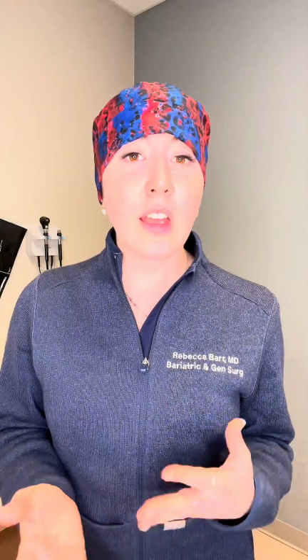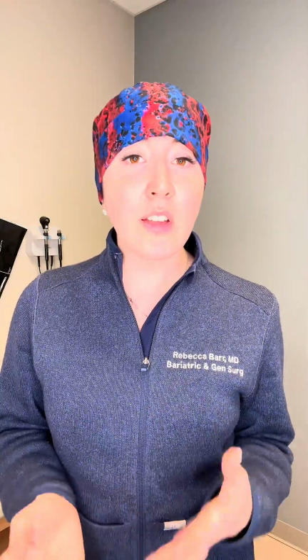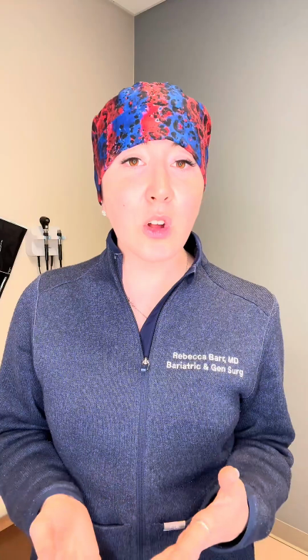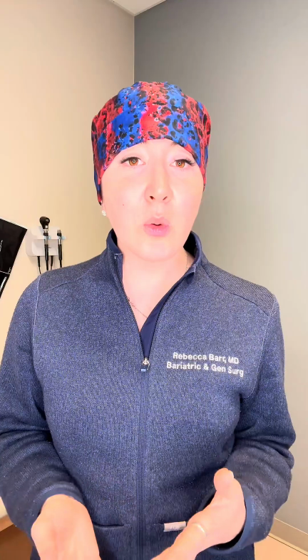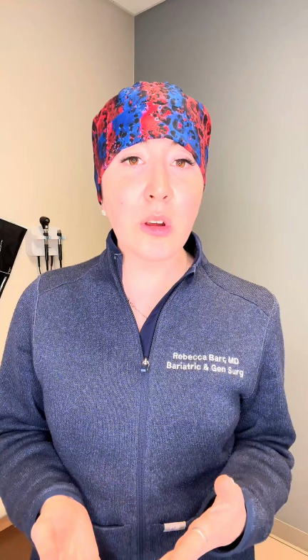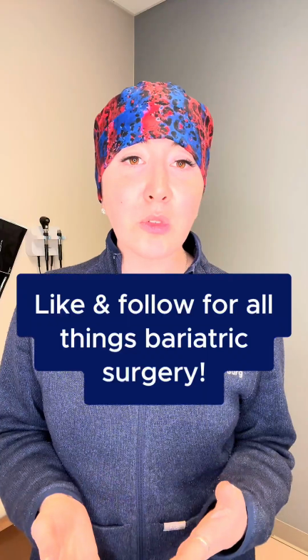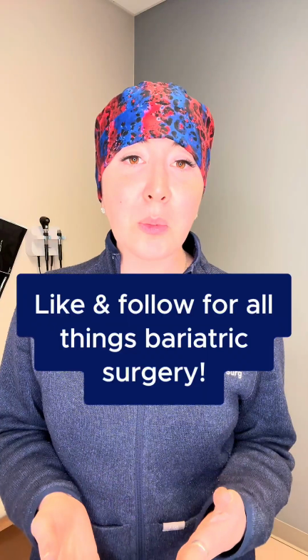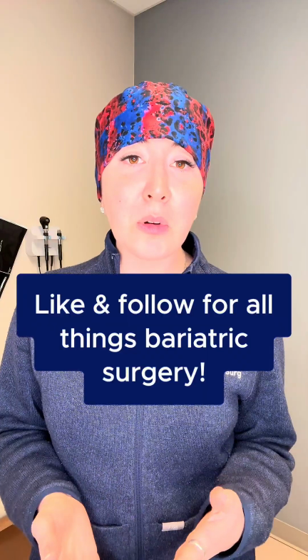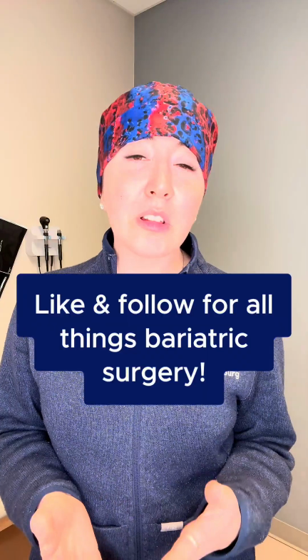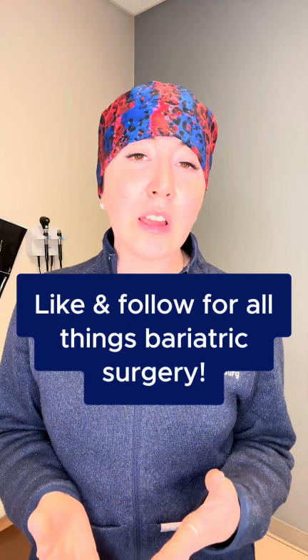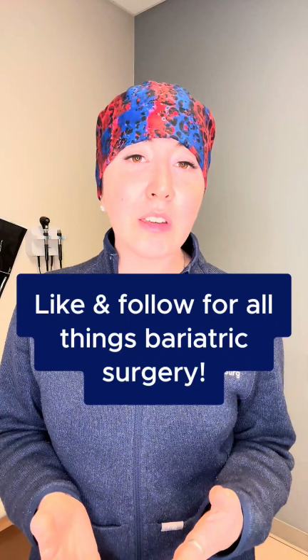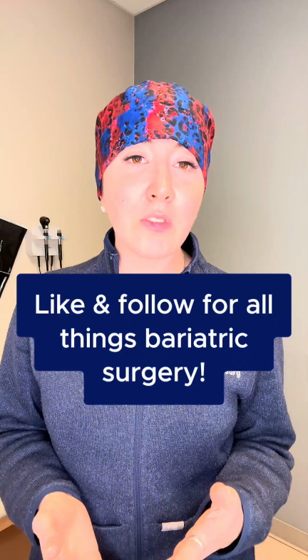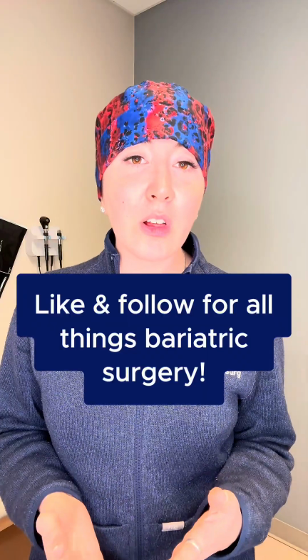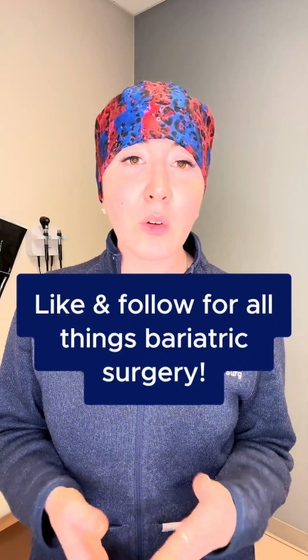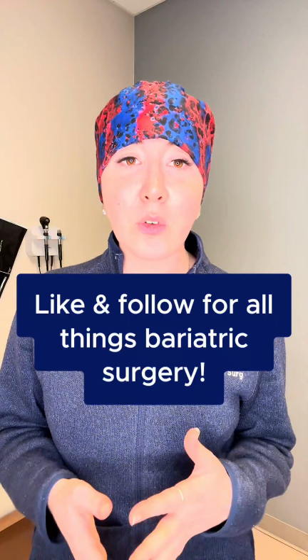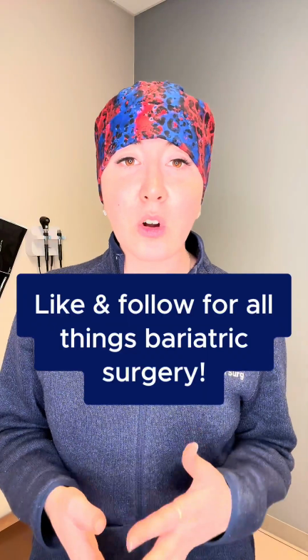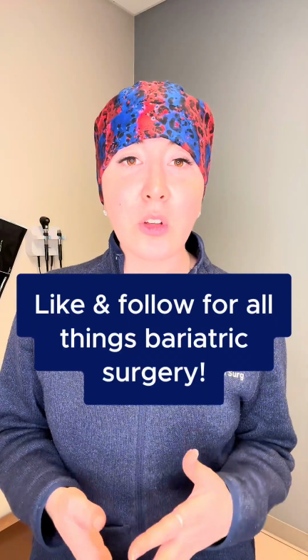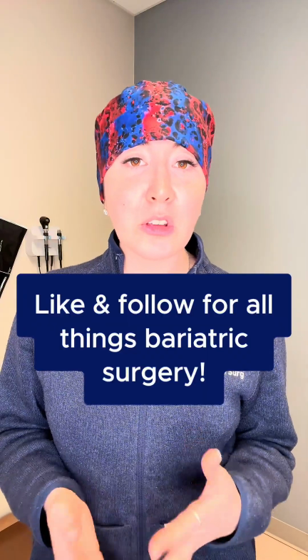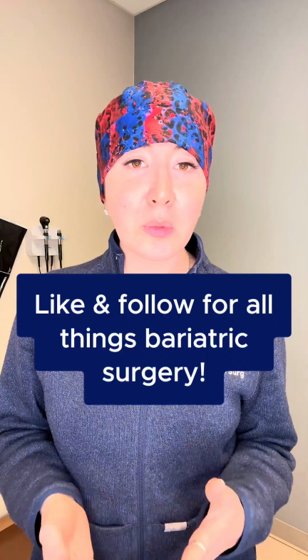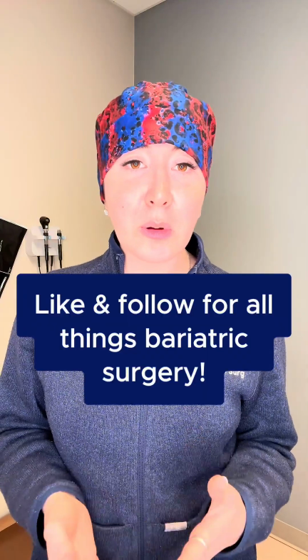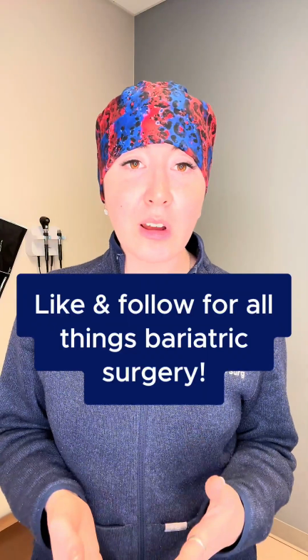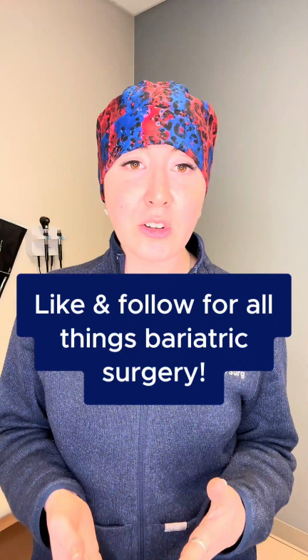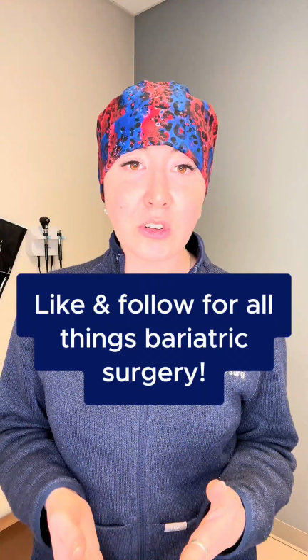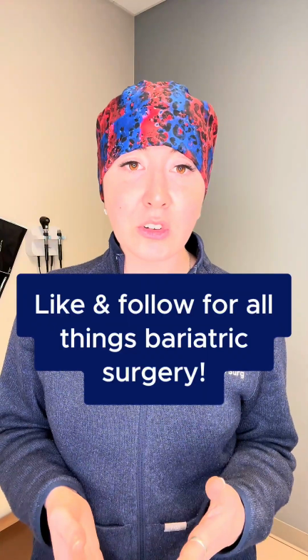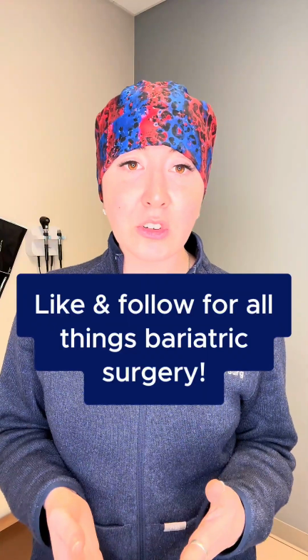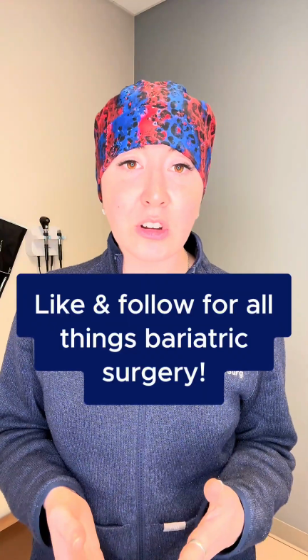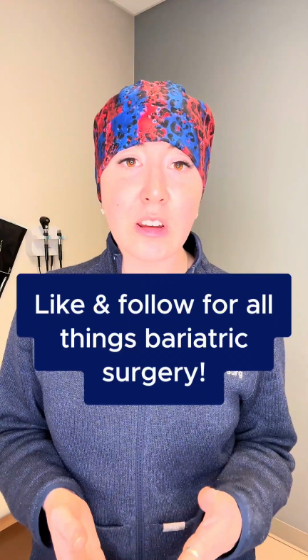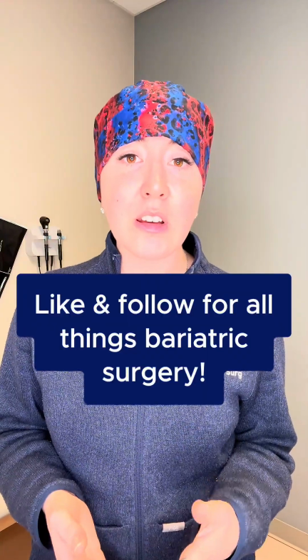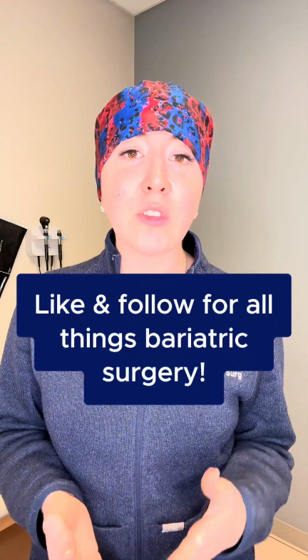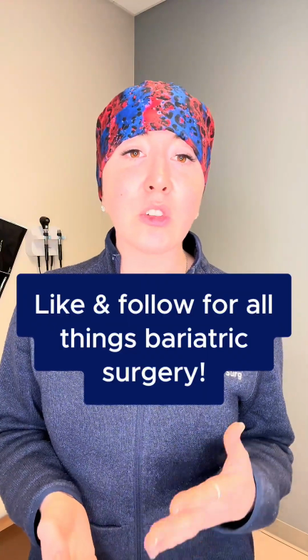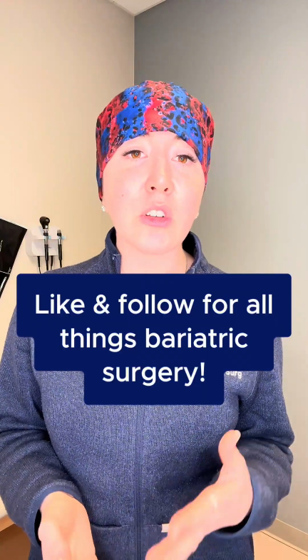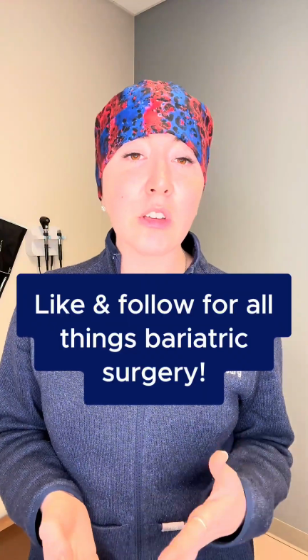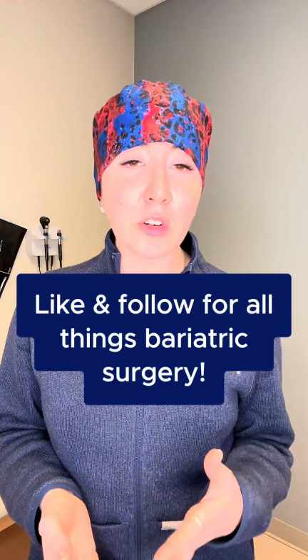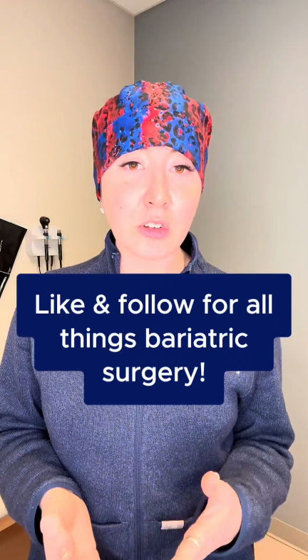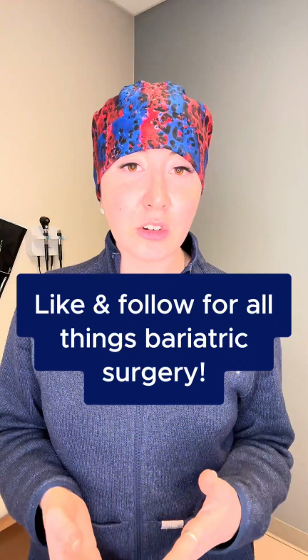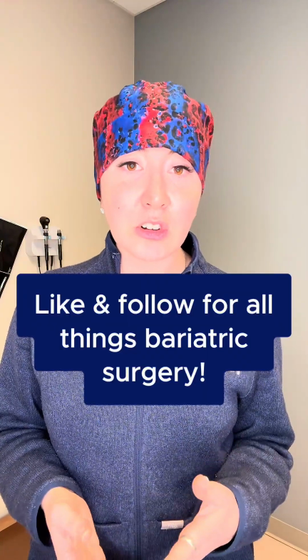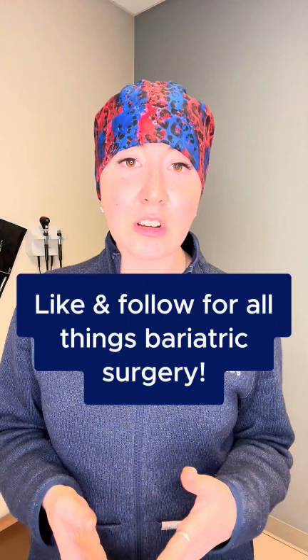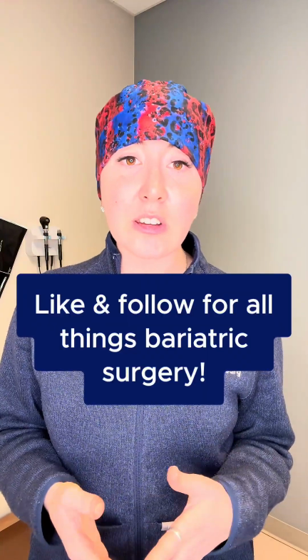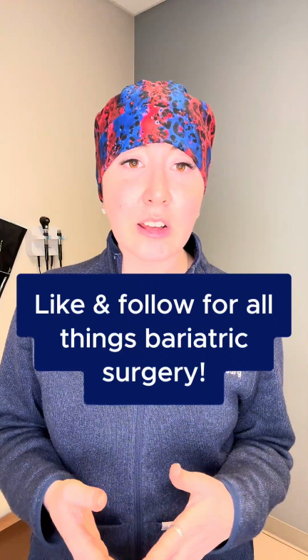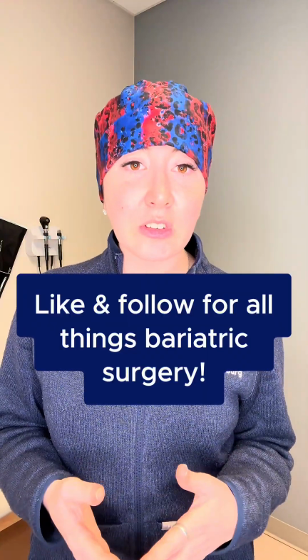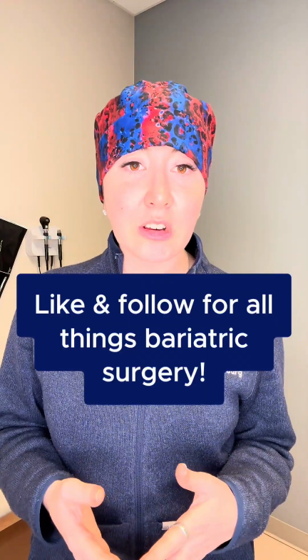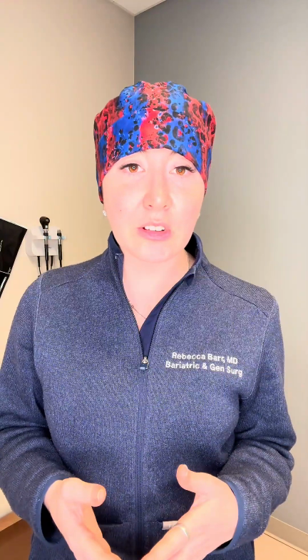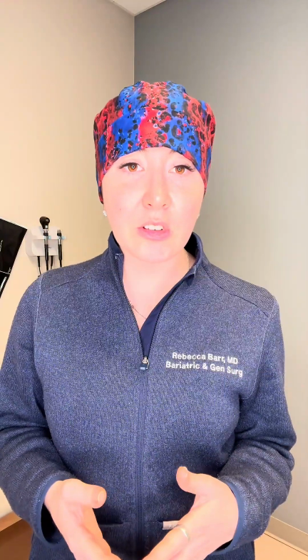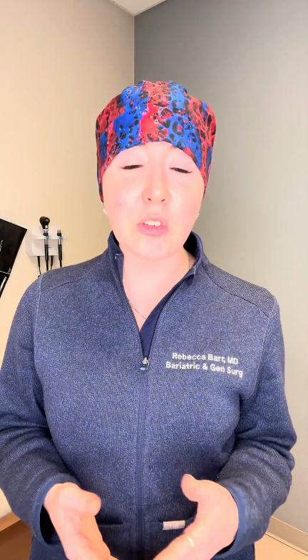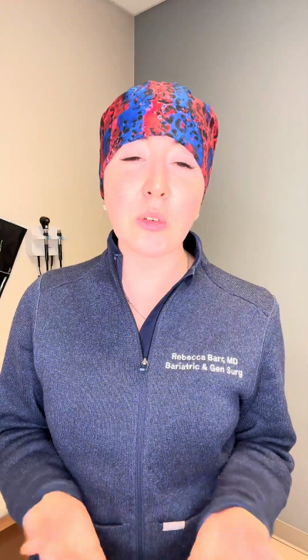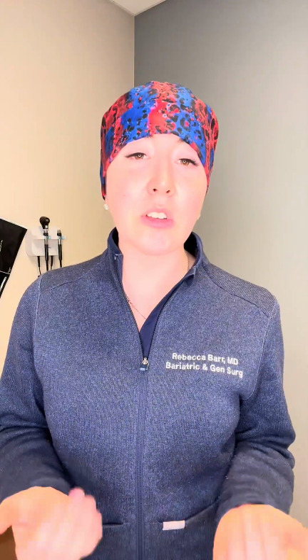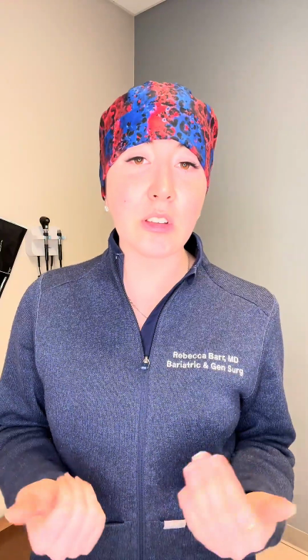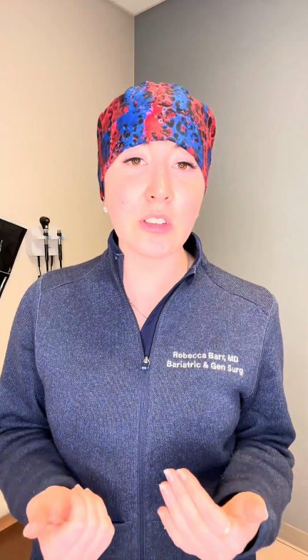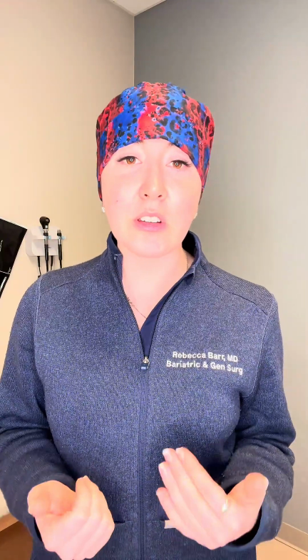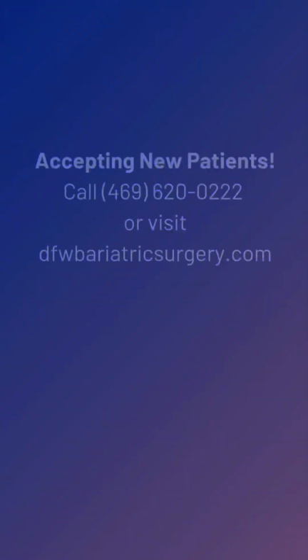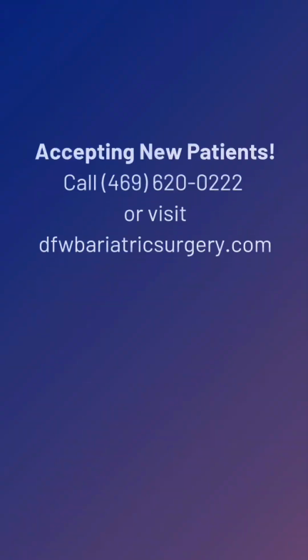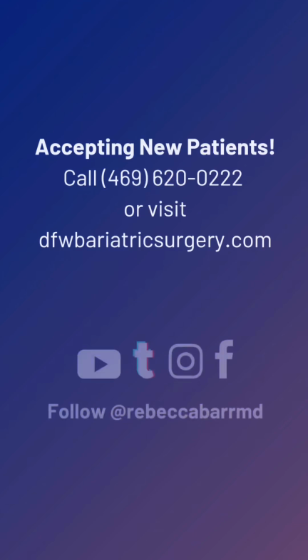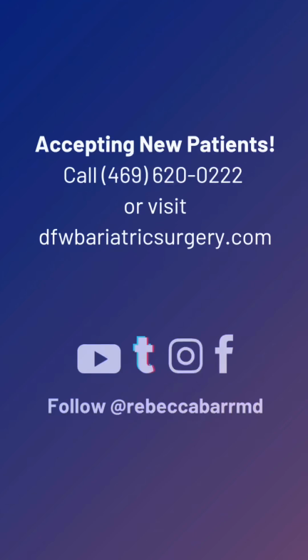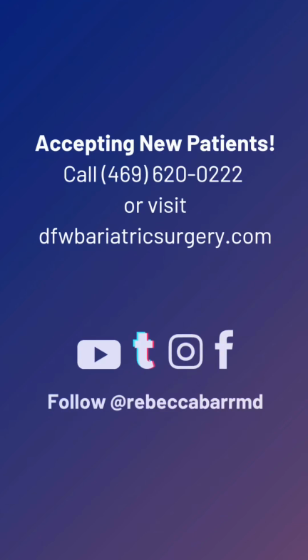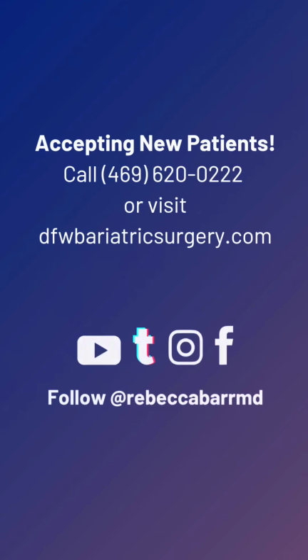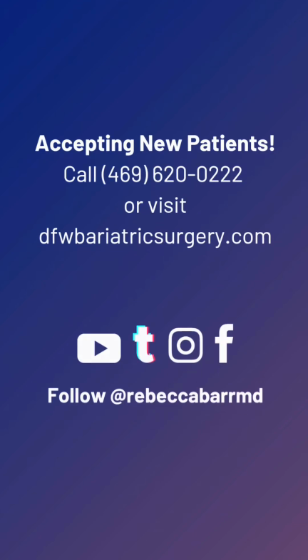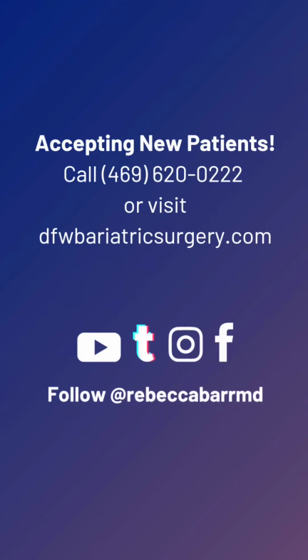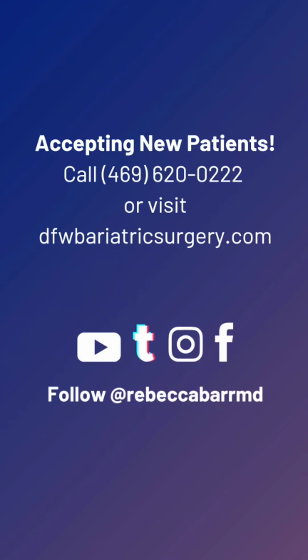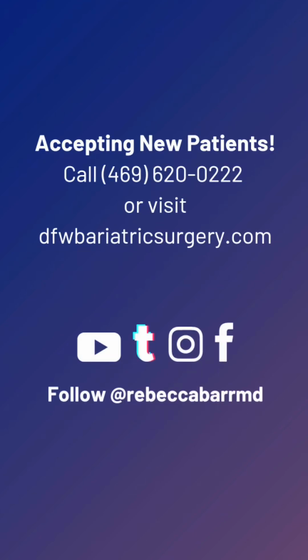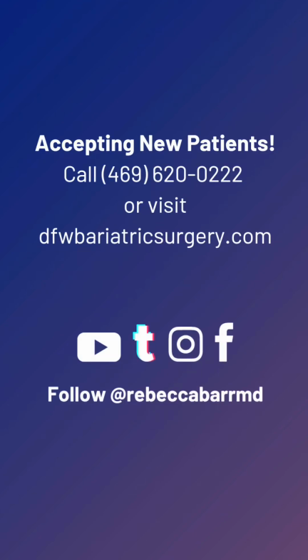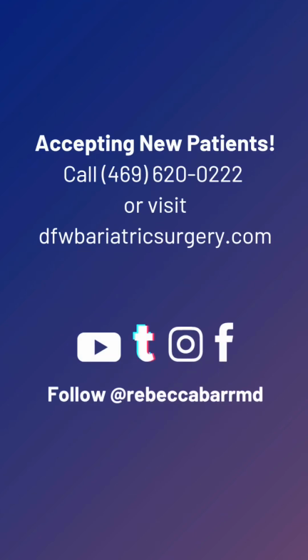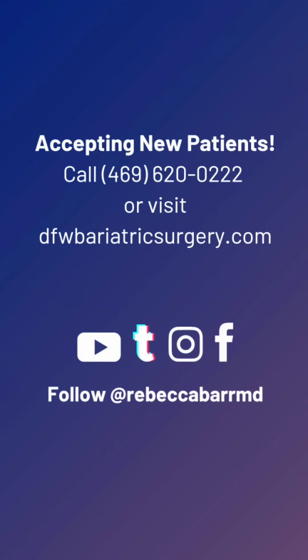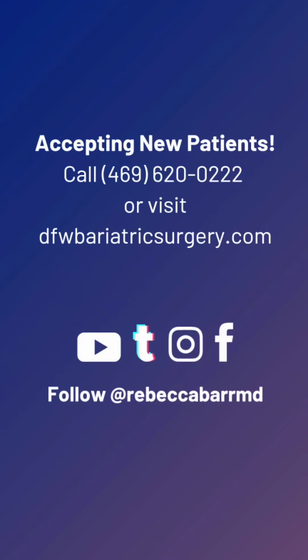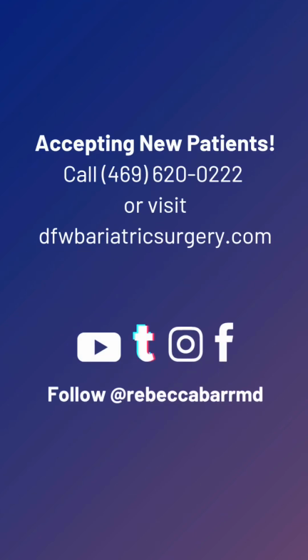As always, remember to like and follow for all things bariatric surgery, and if you're looking for a surgeon in Dallas, Texas, you can see us at DFW Bariatric and General Surgery.